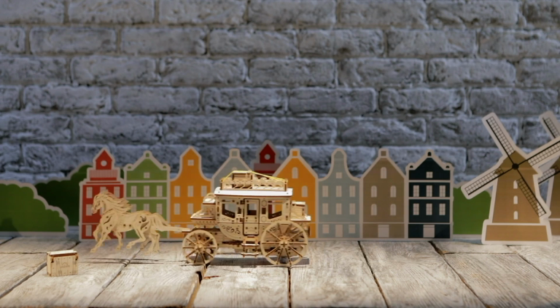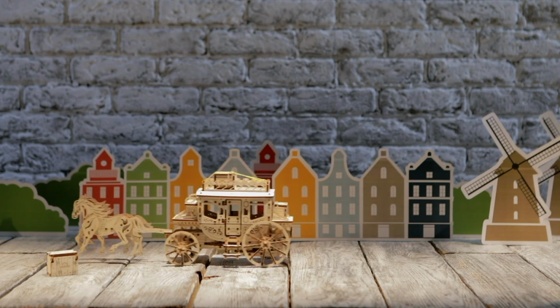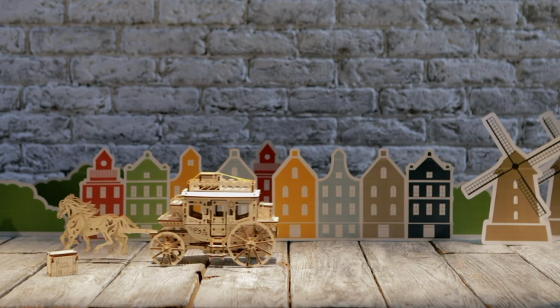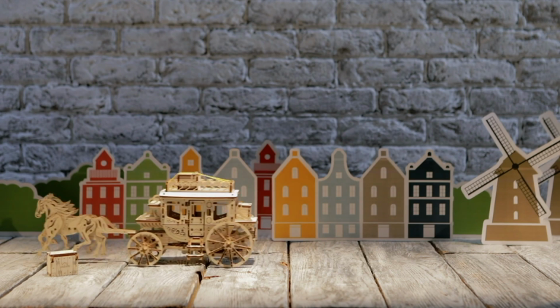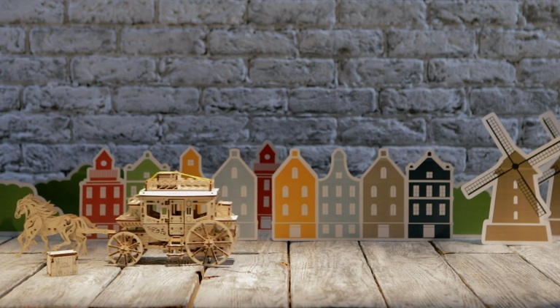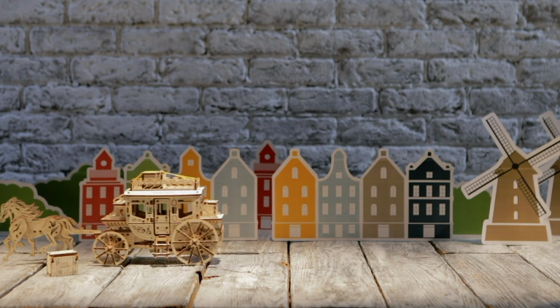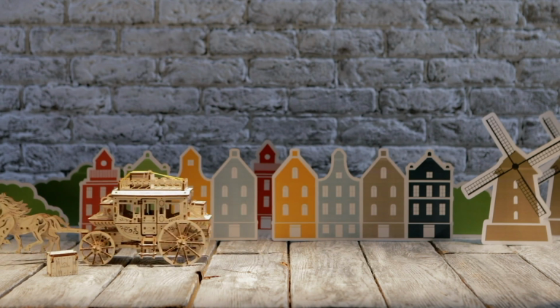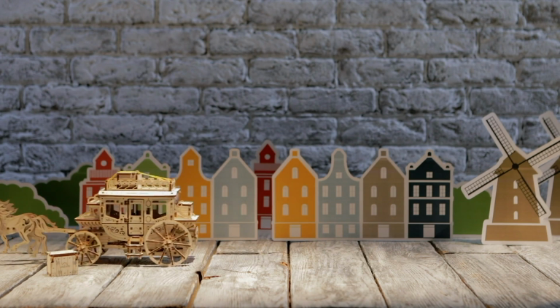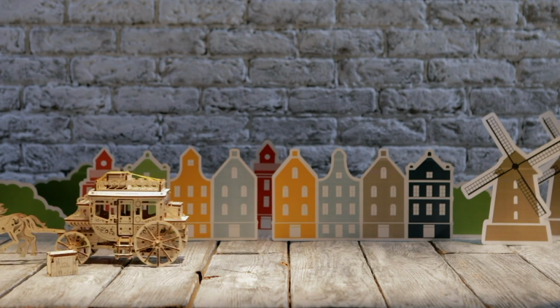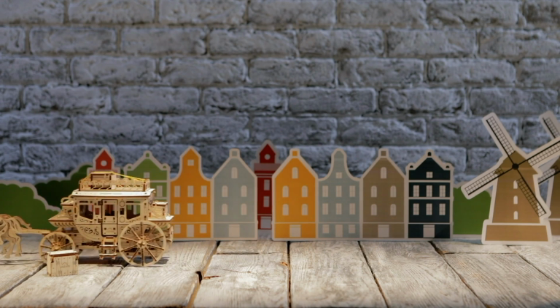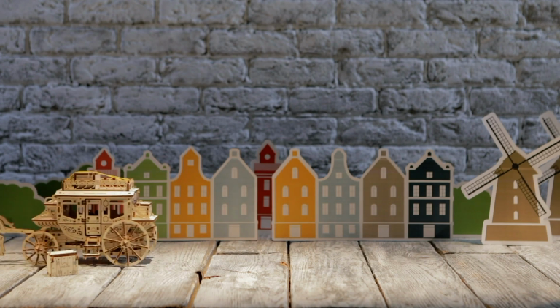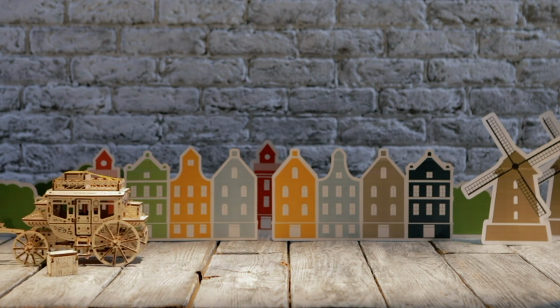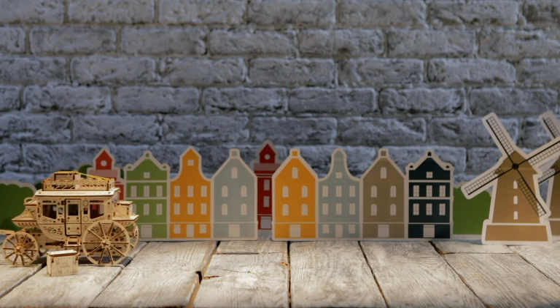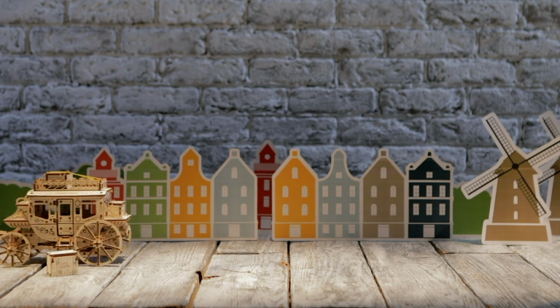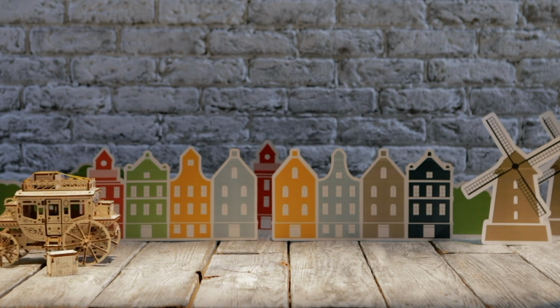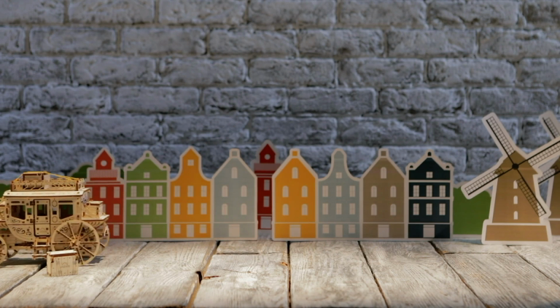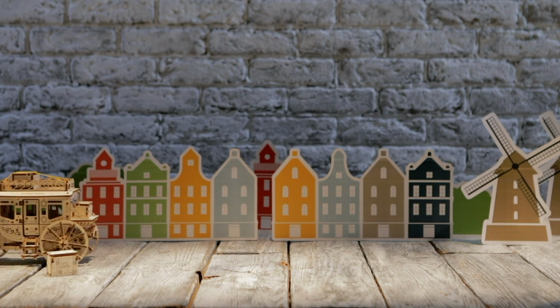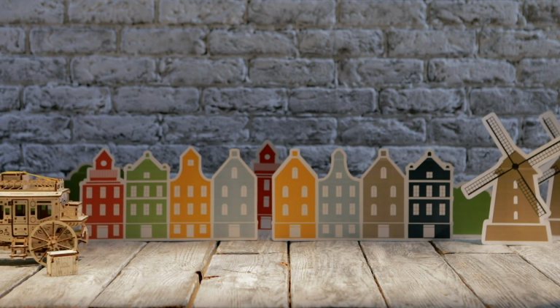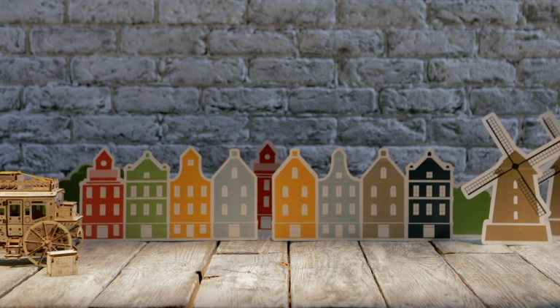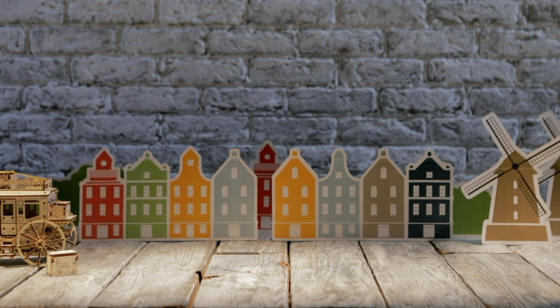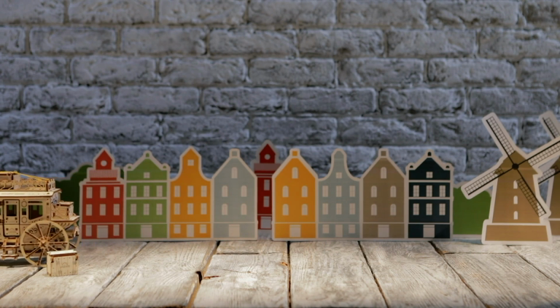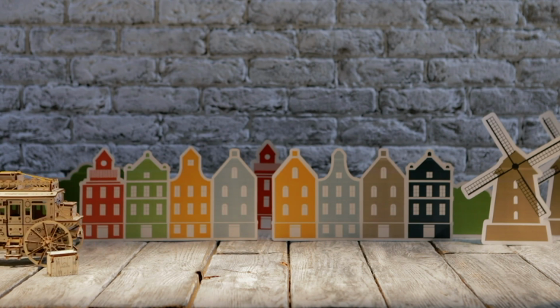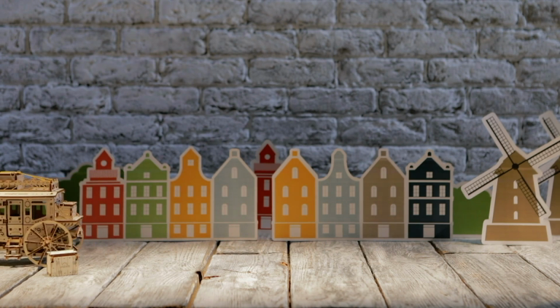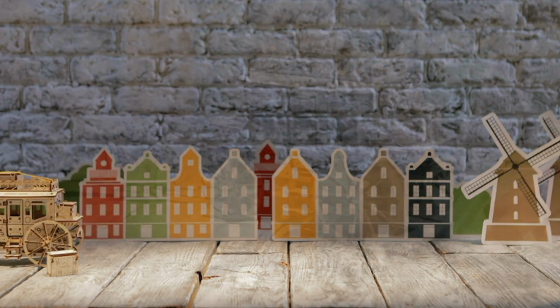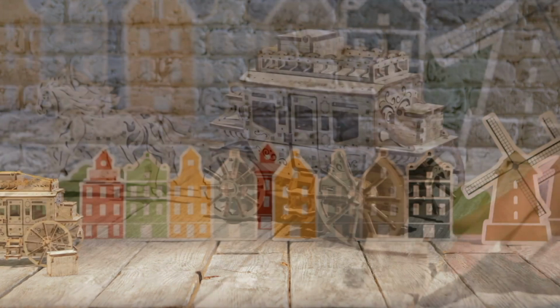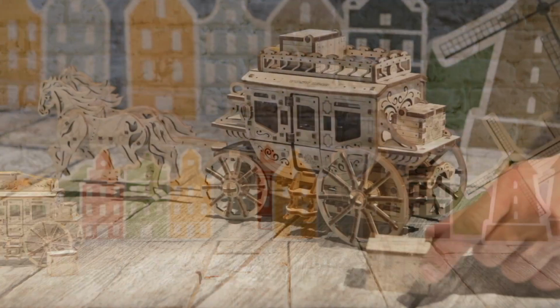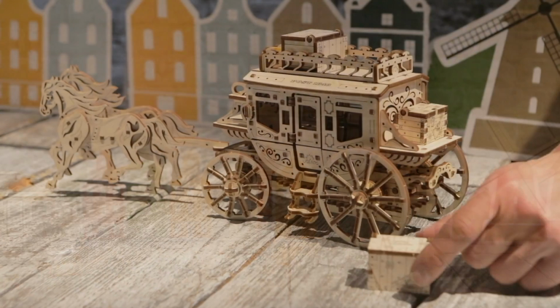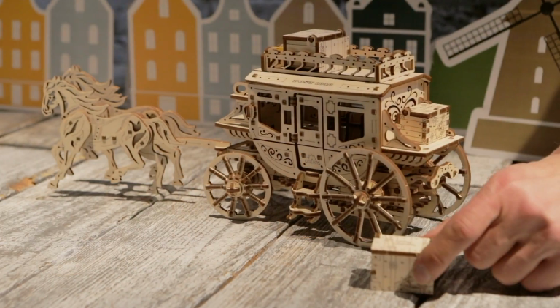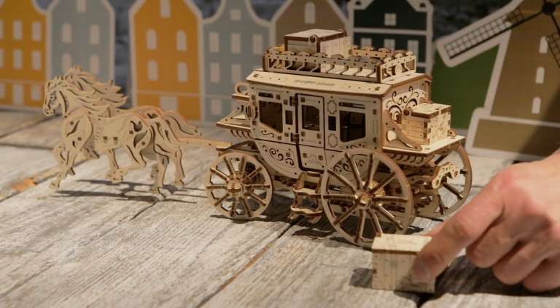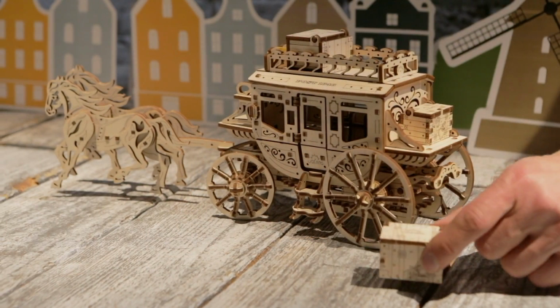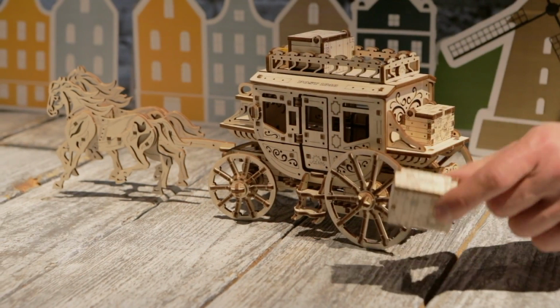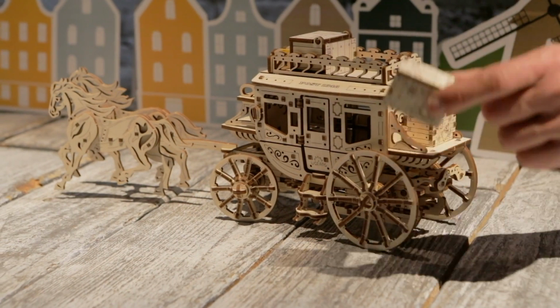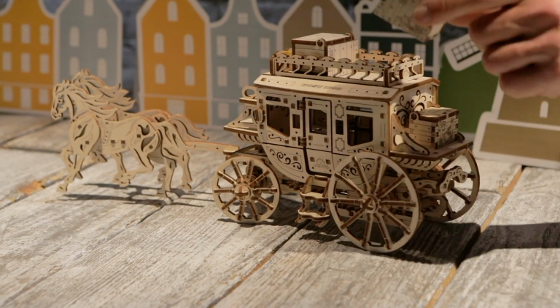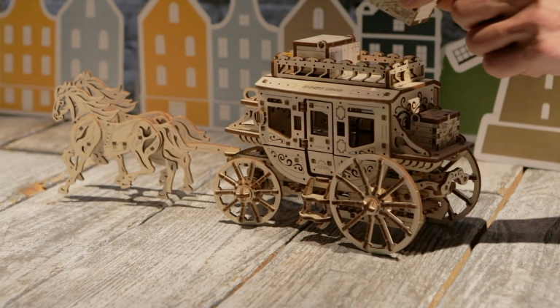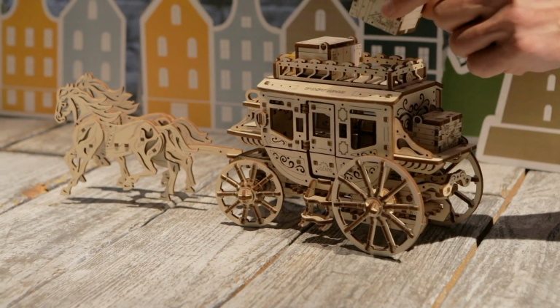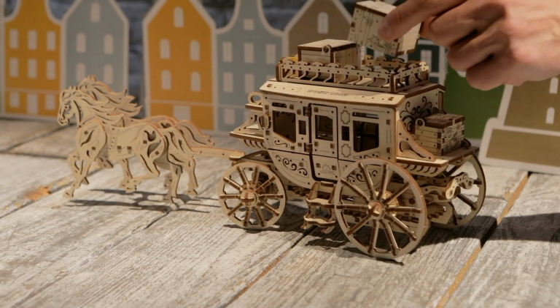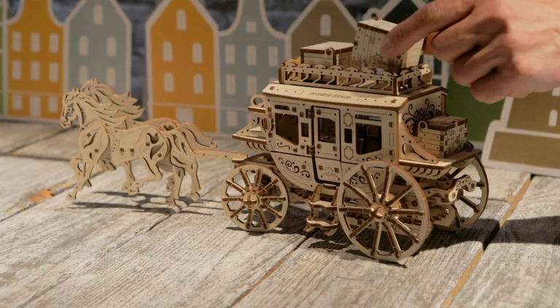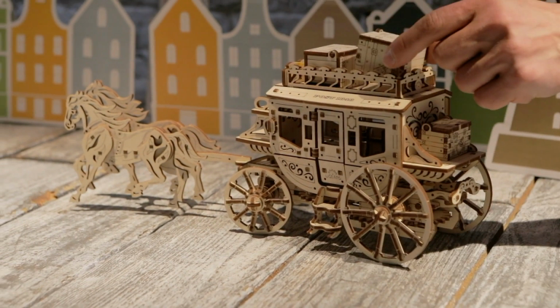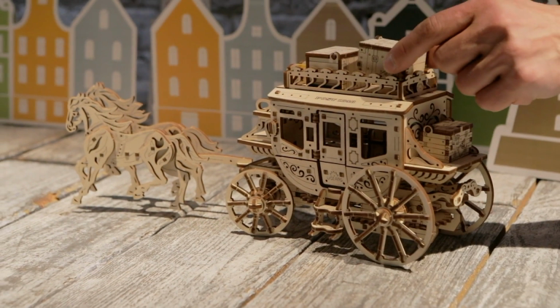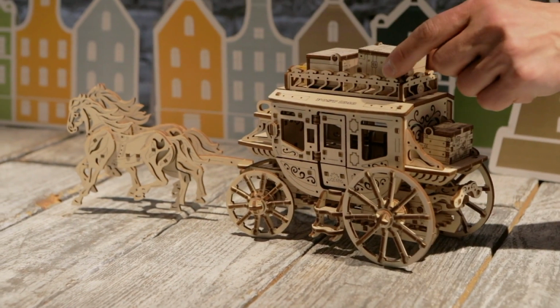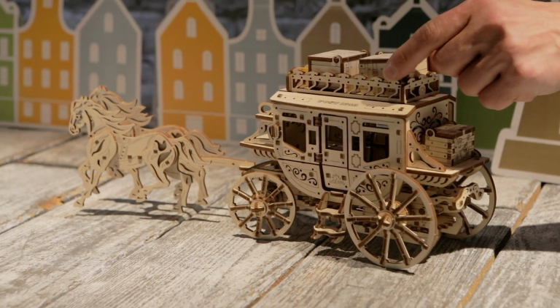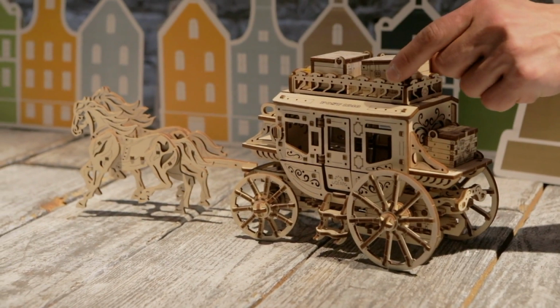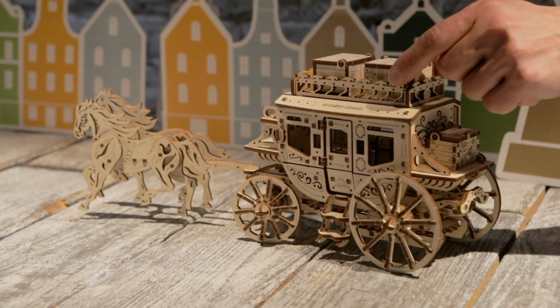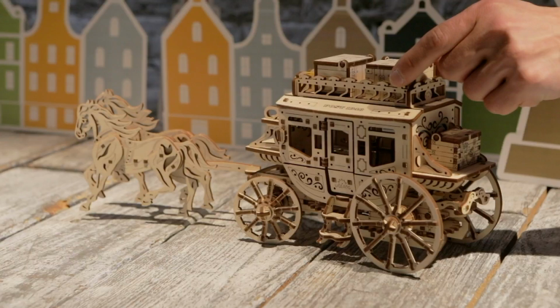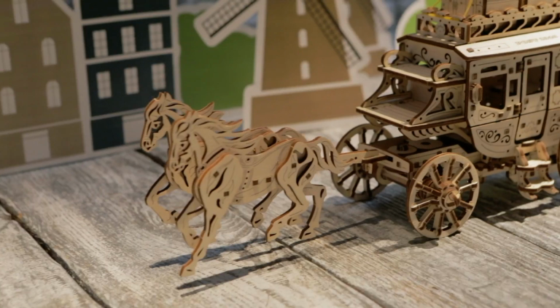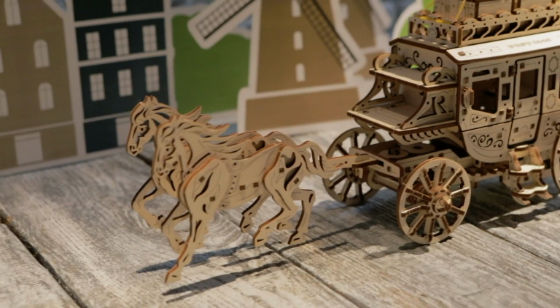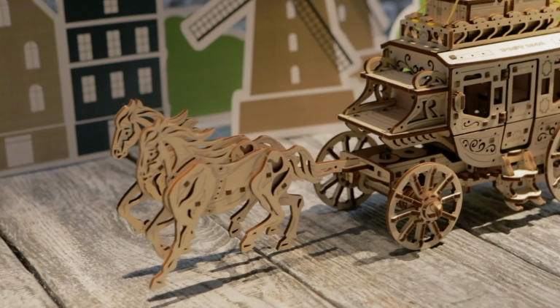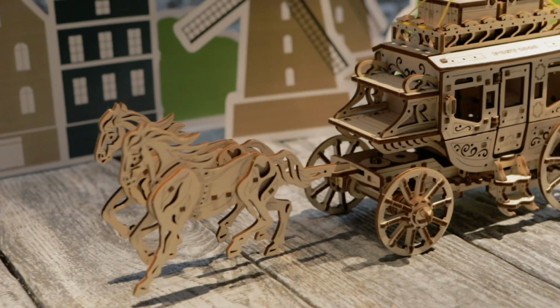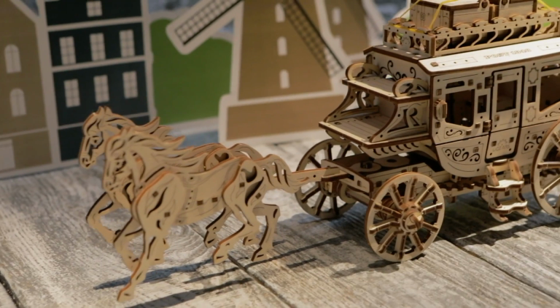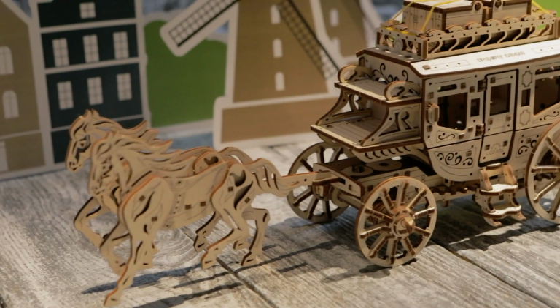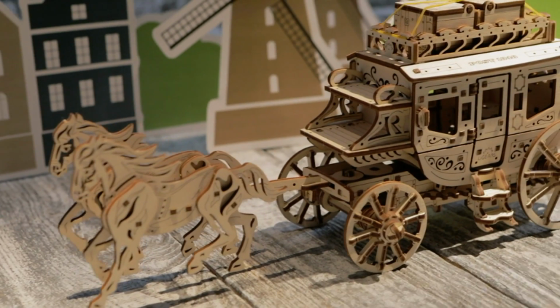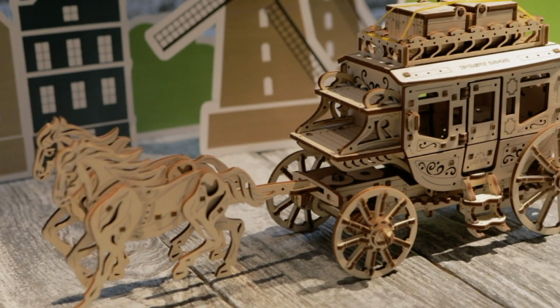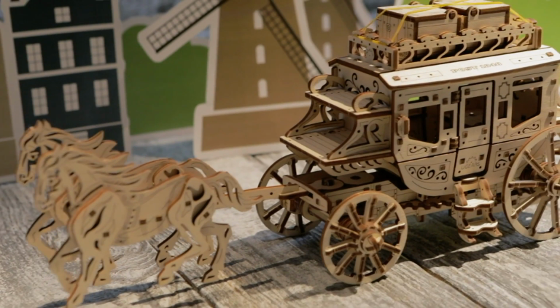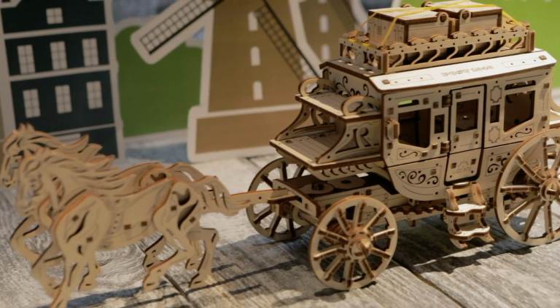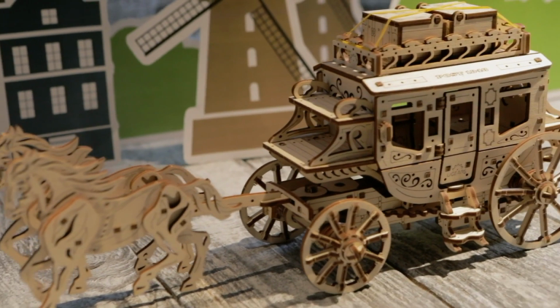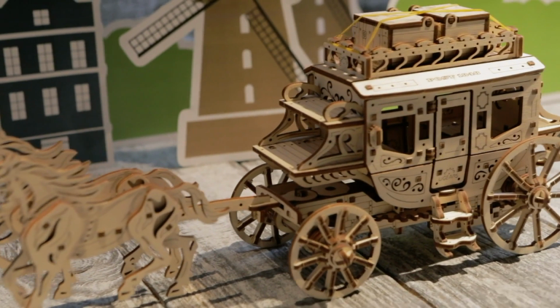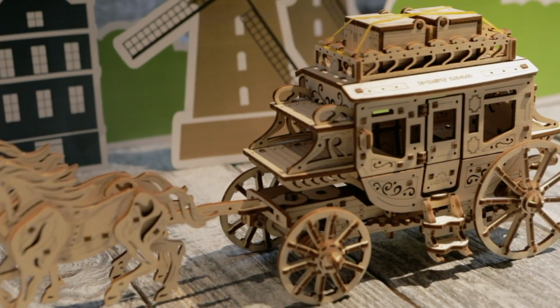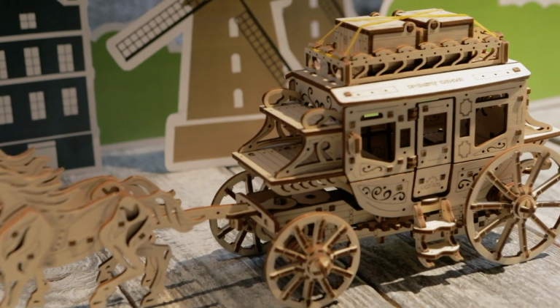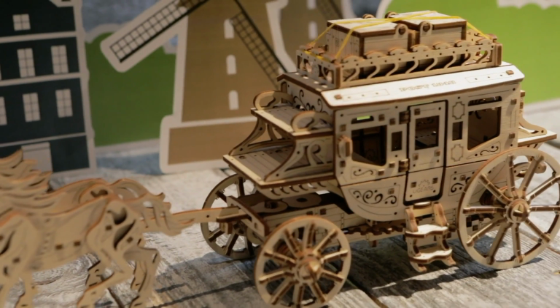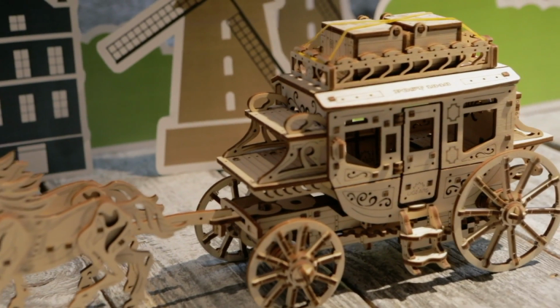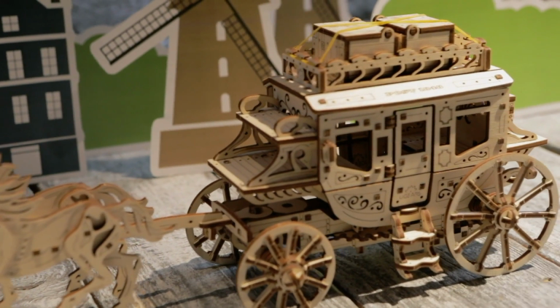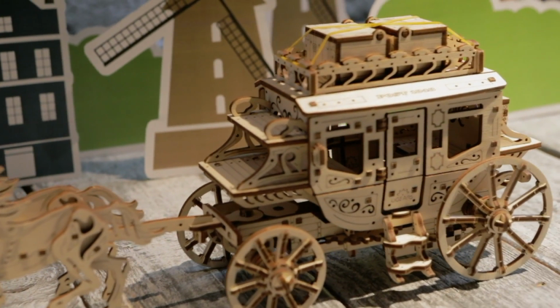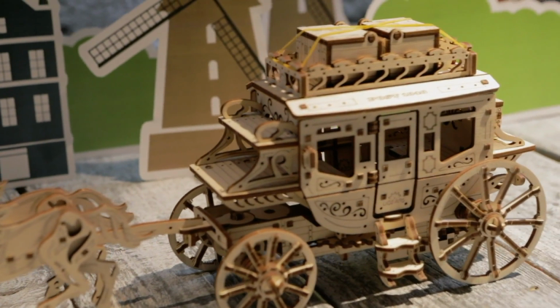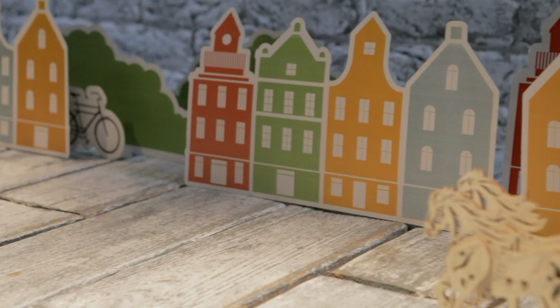The Stagecoach brings an unforgettable time of working together, recreating the Wild West spirit with your own hands.